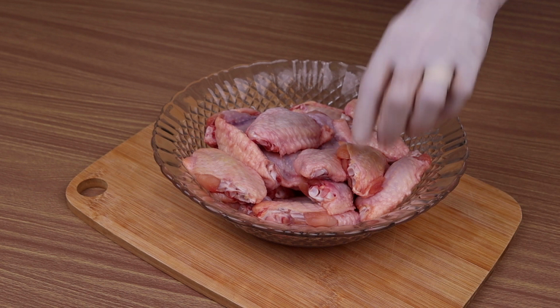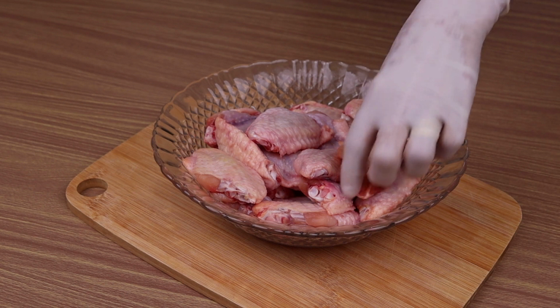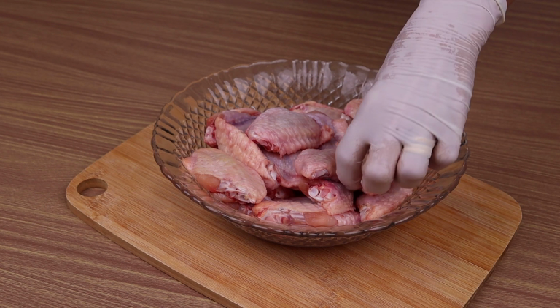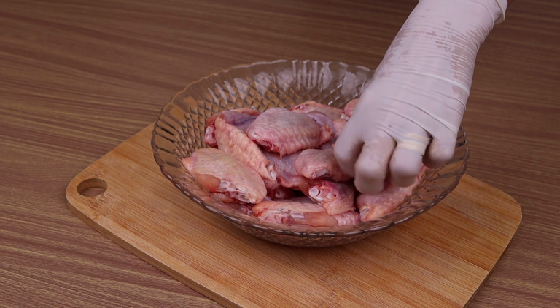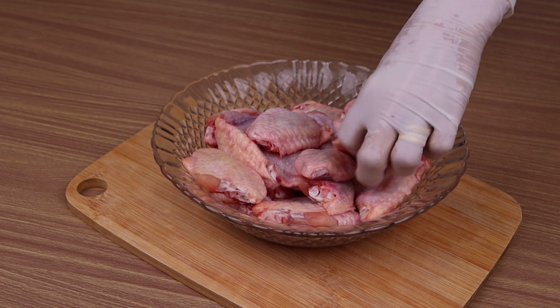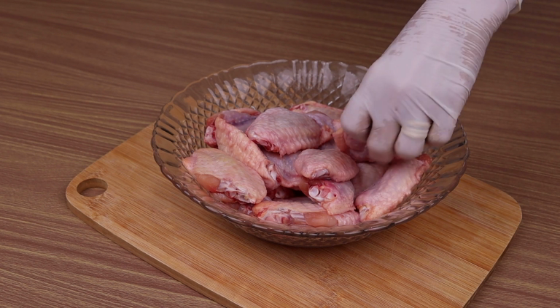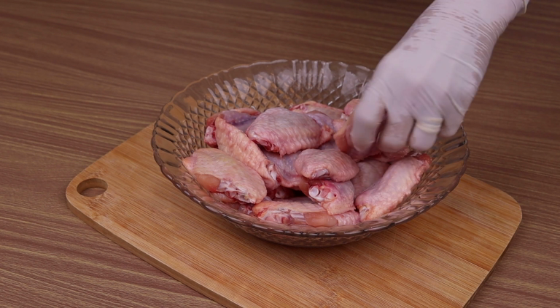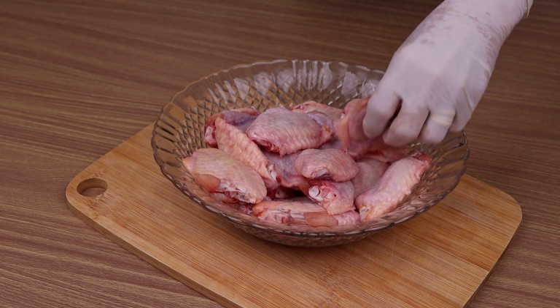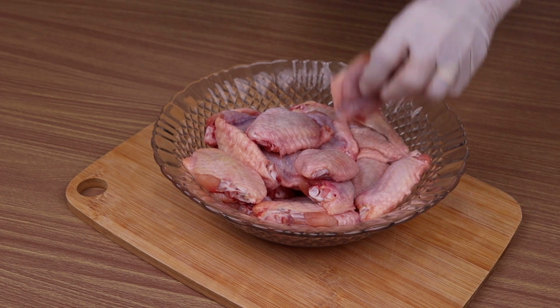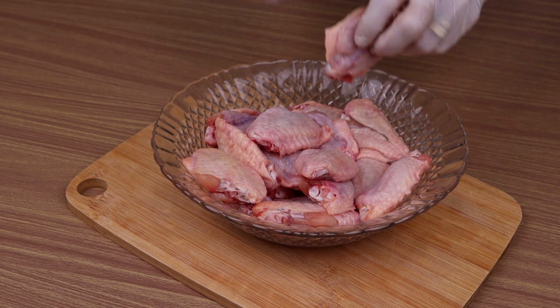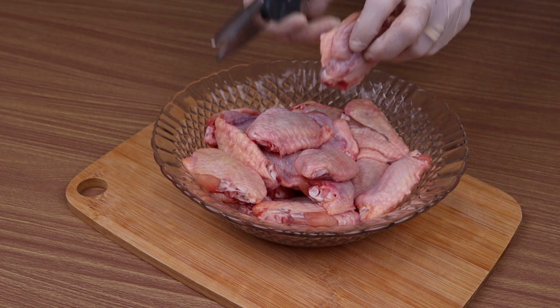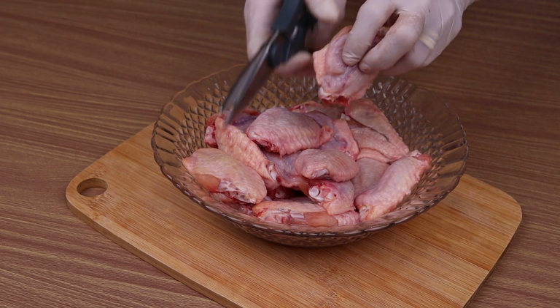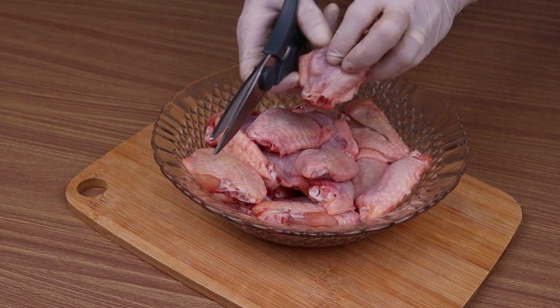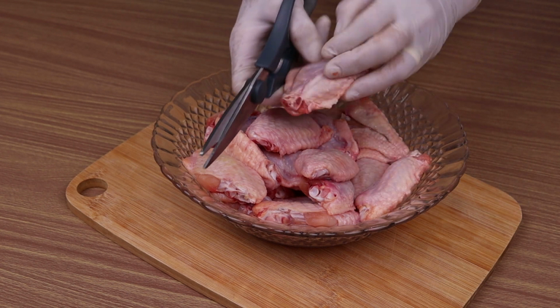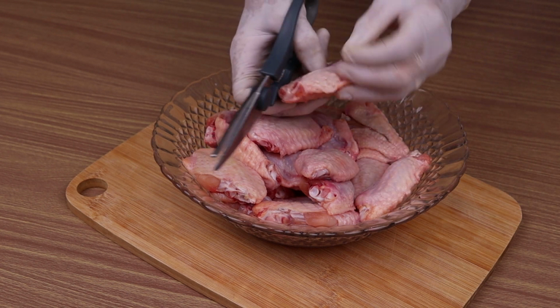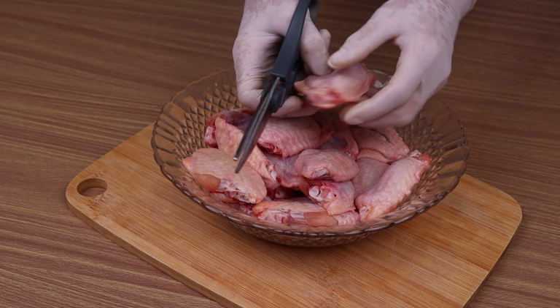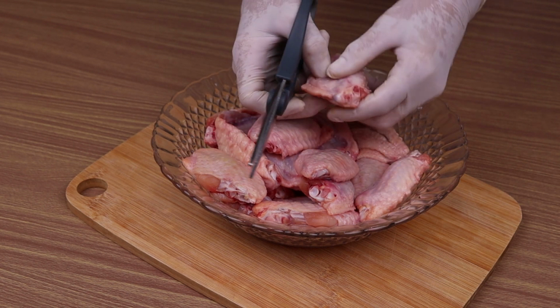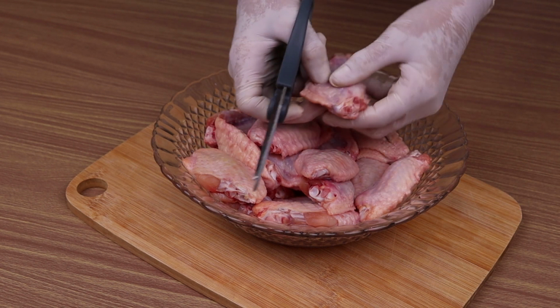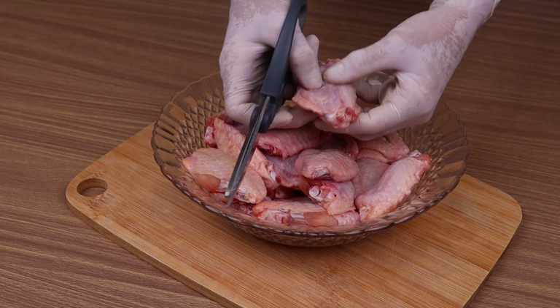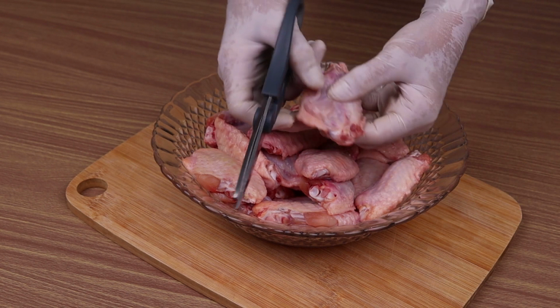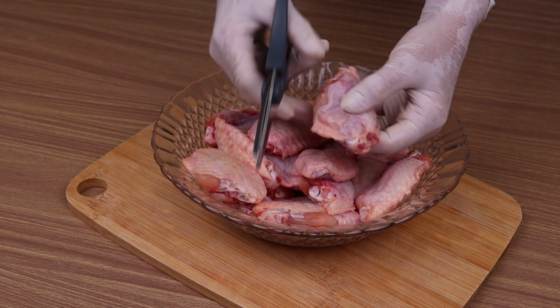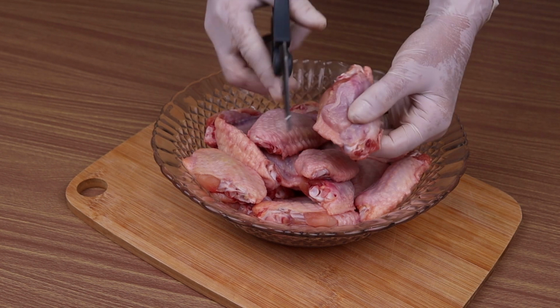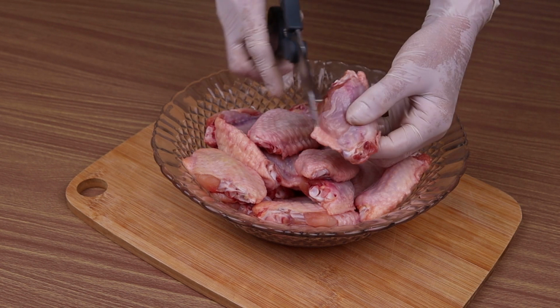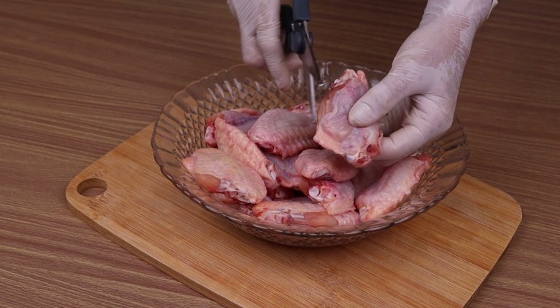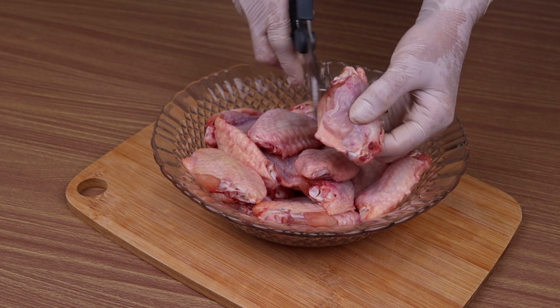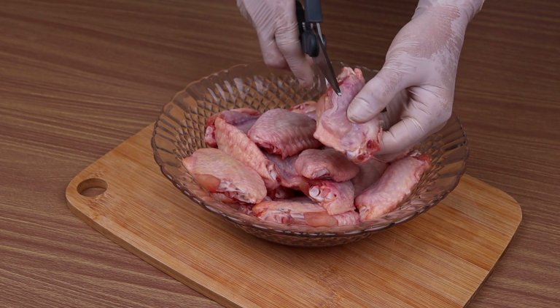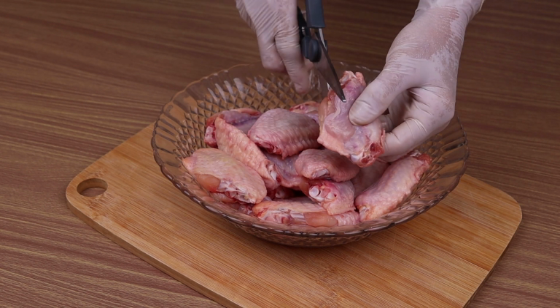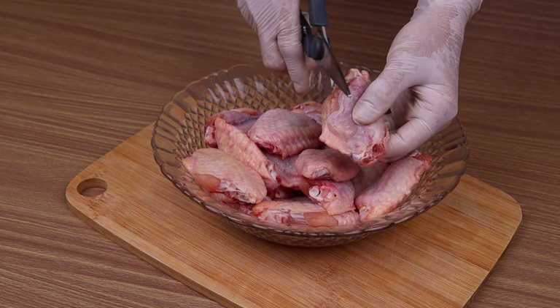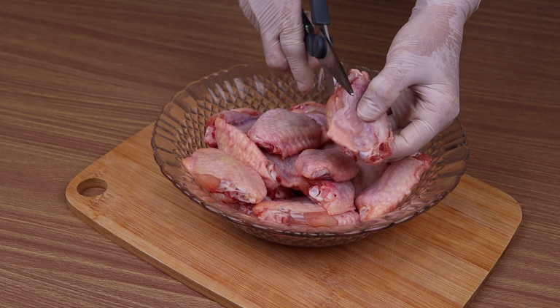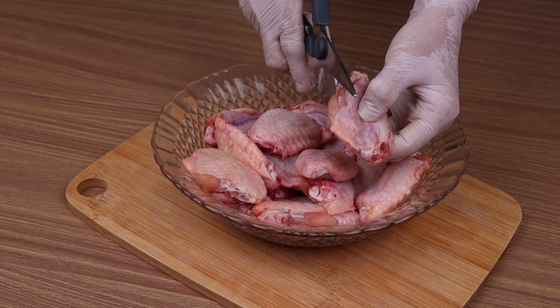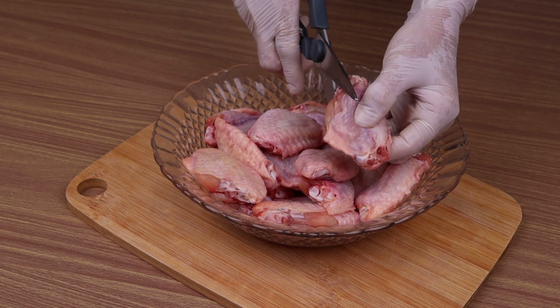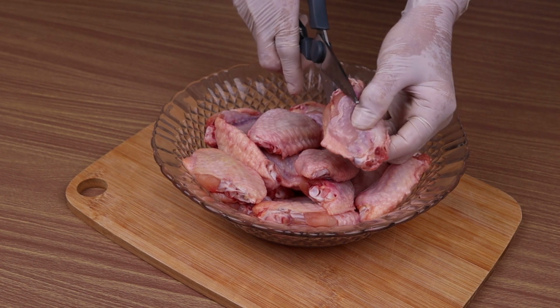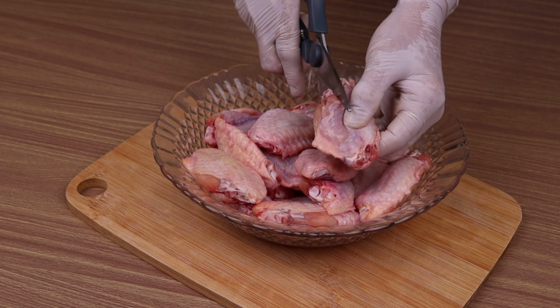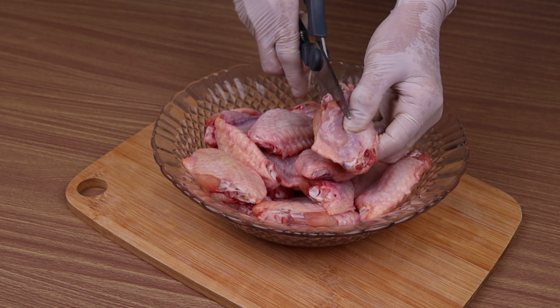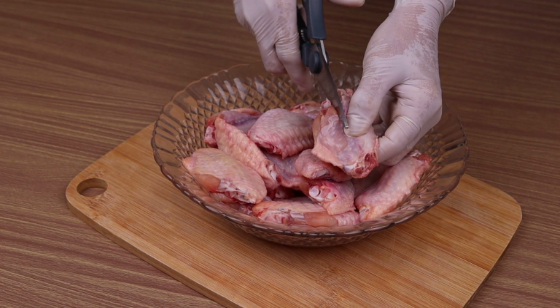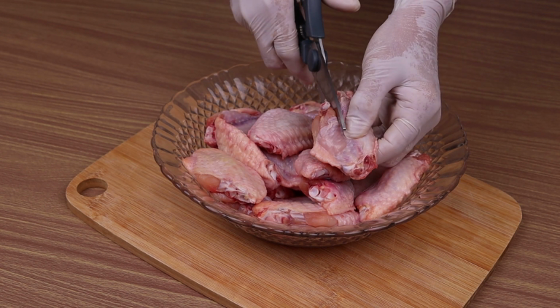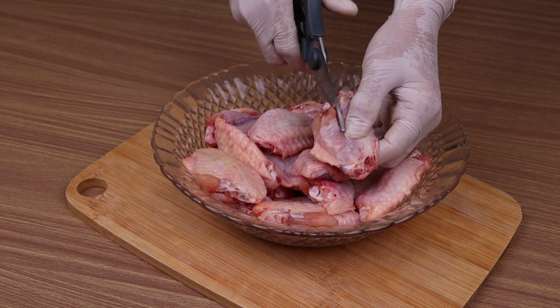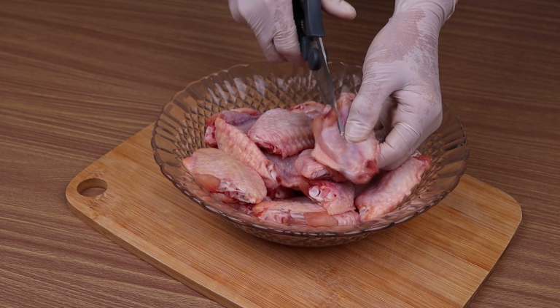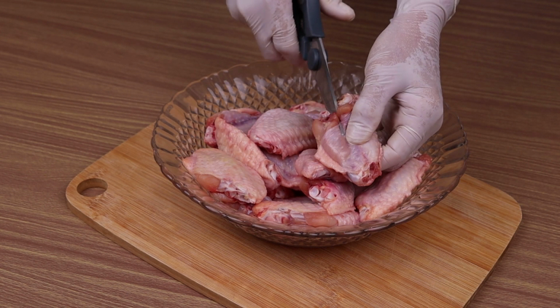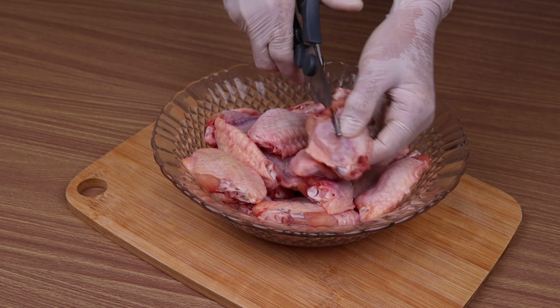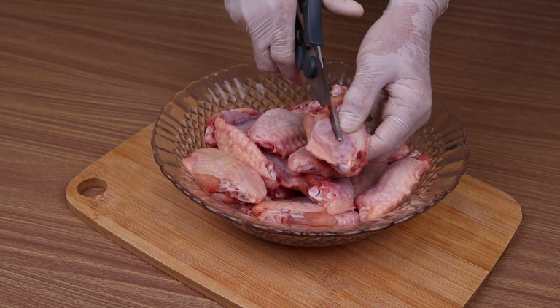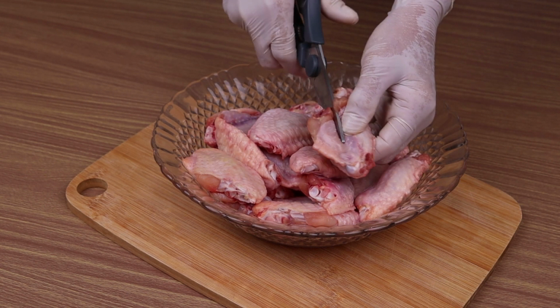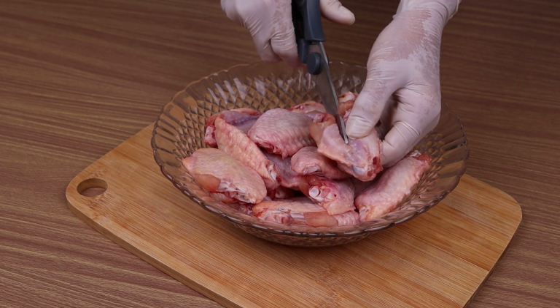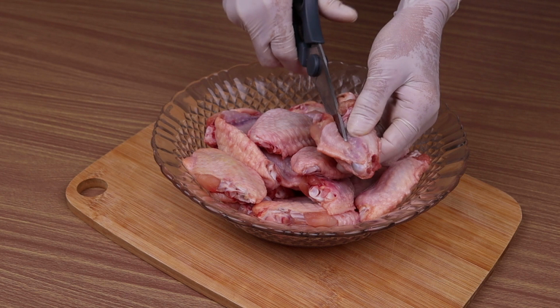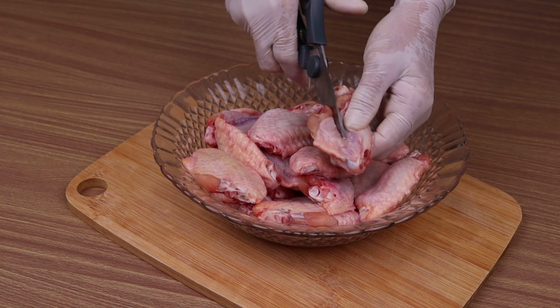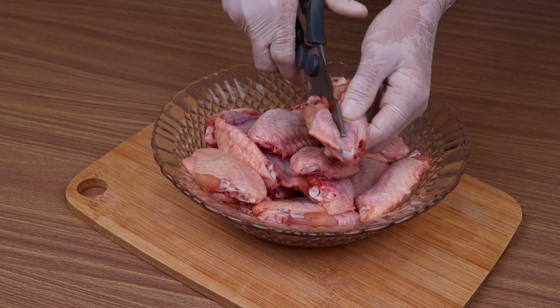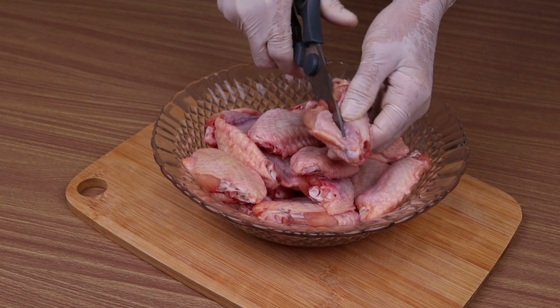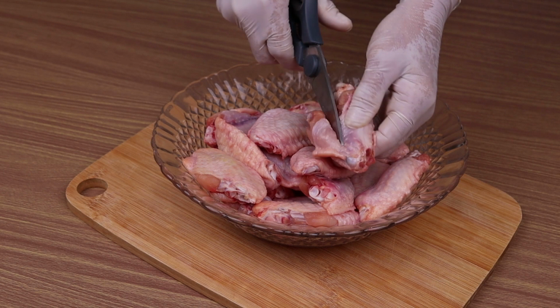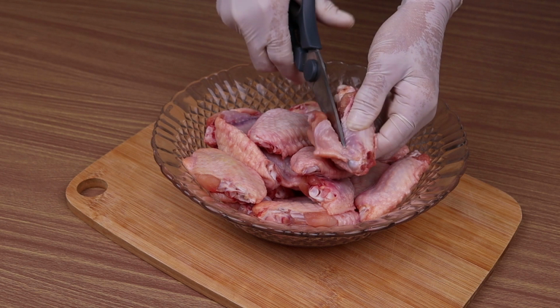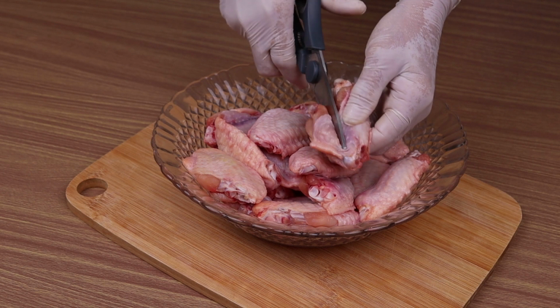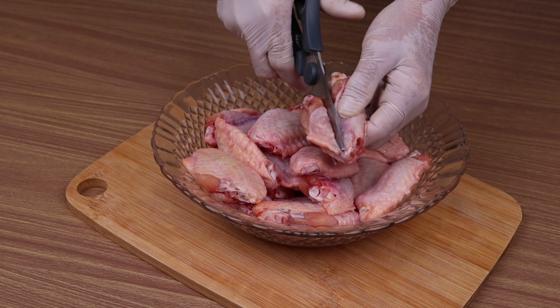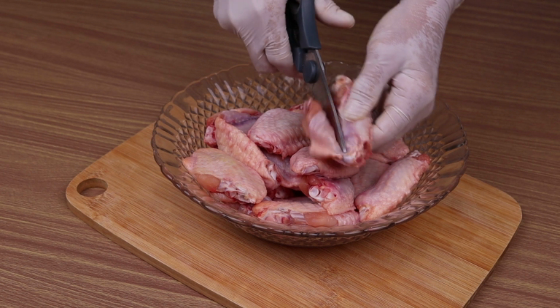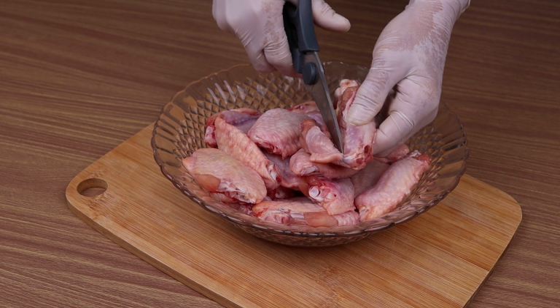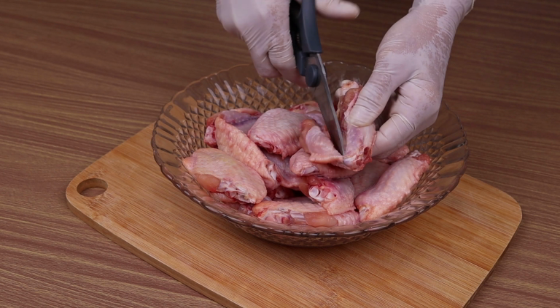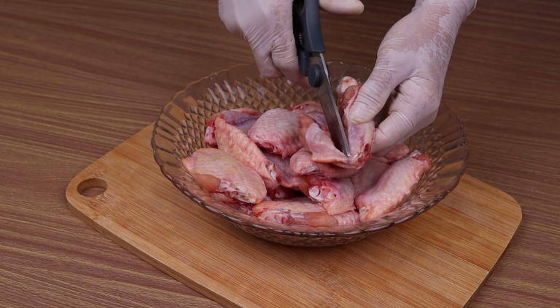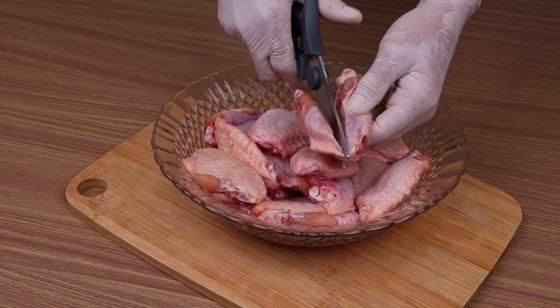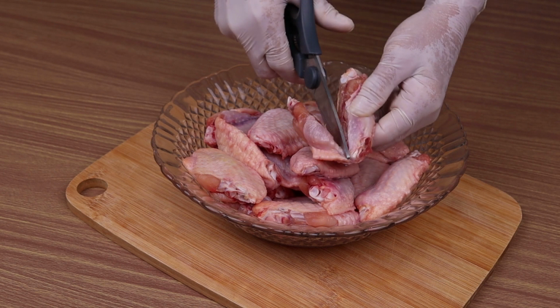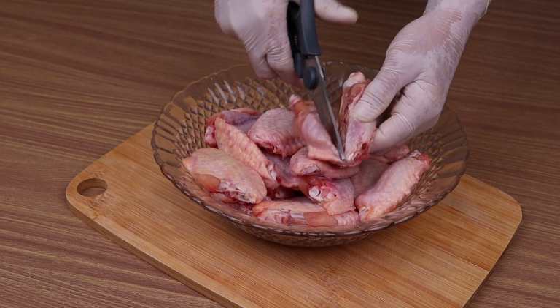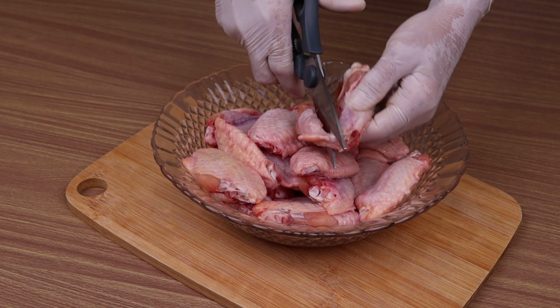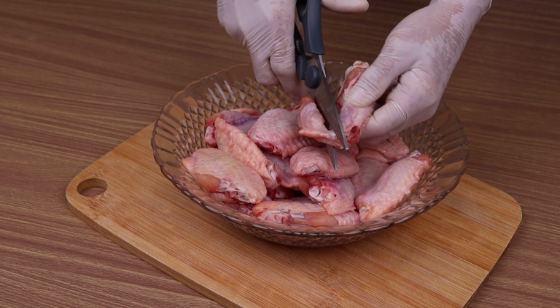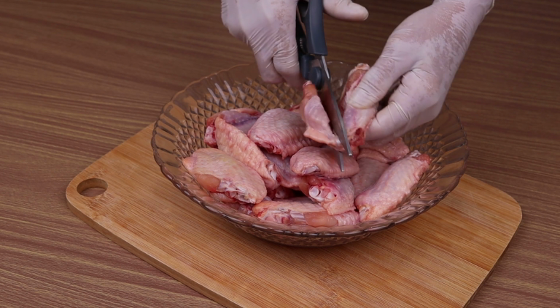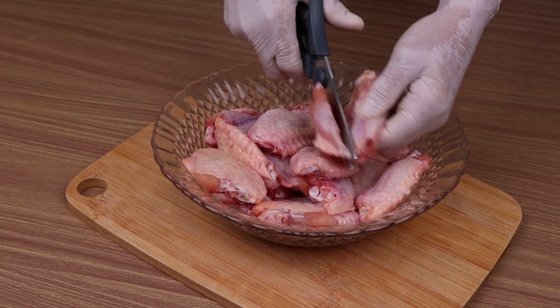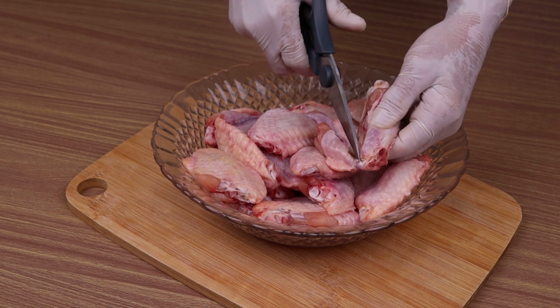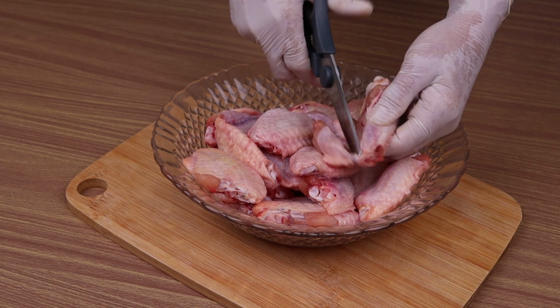The best quick and easy chicken wings recipe. Here I have a kilo of chicken wings. I'm going to start cutting them like this.